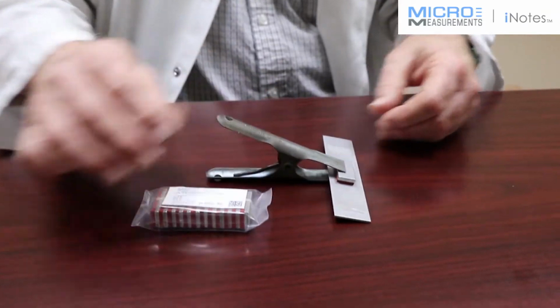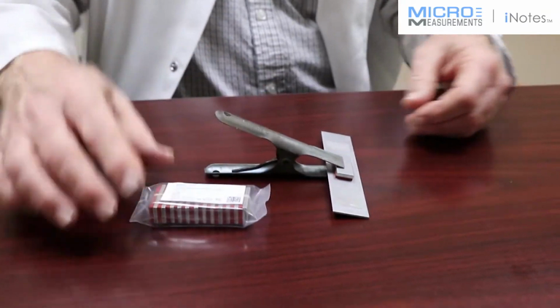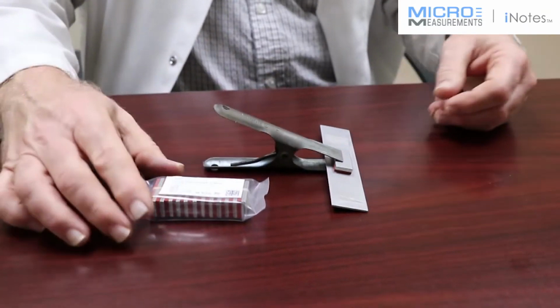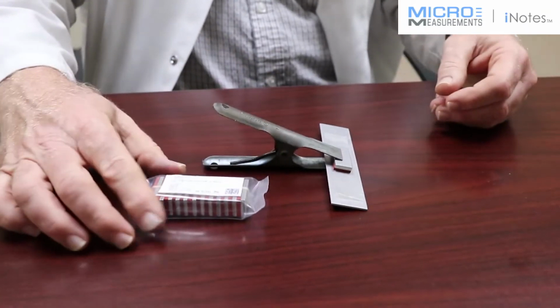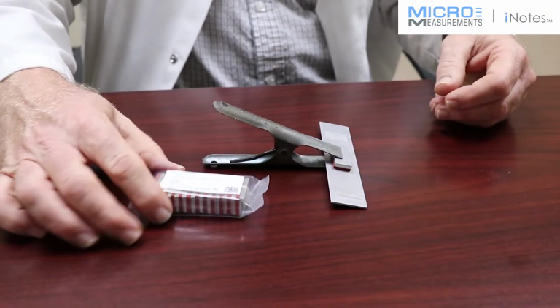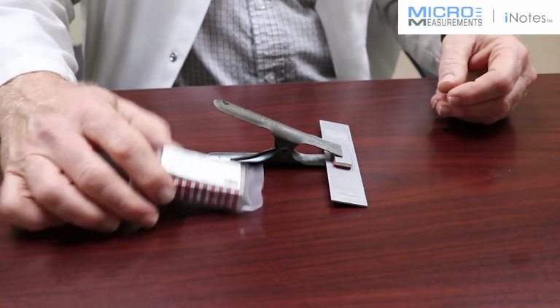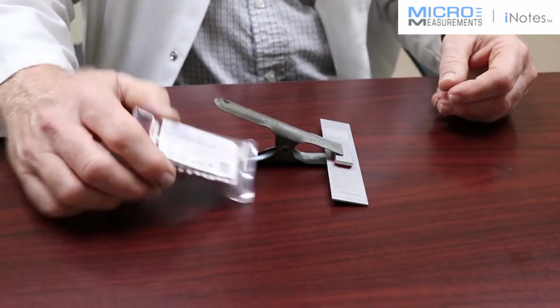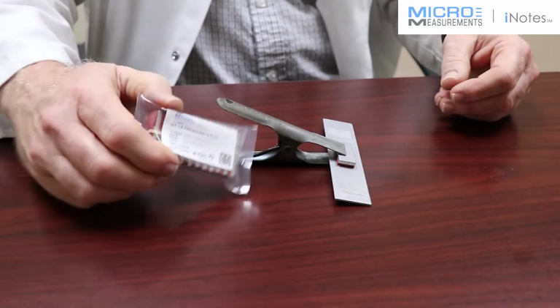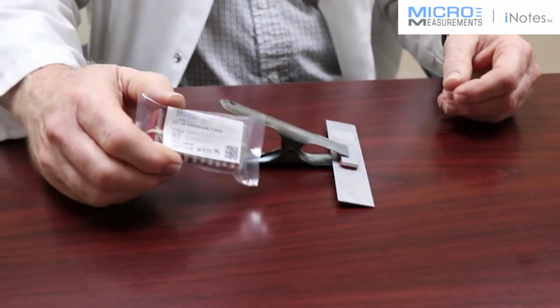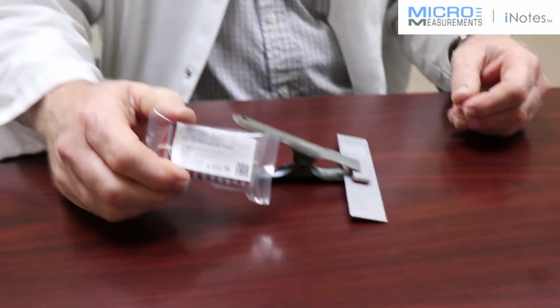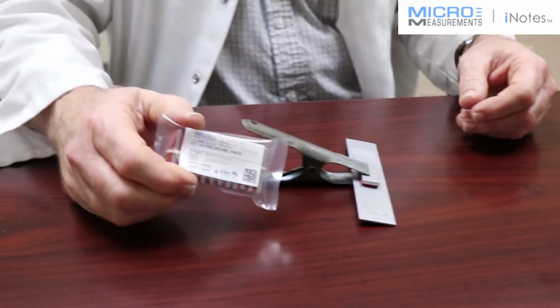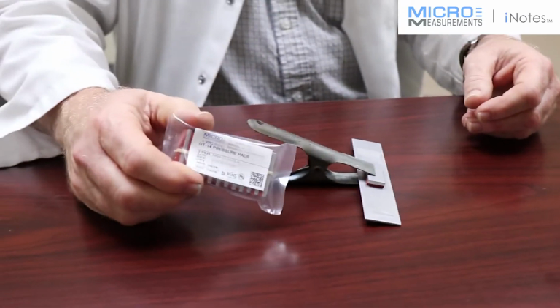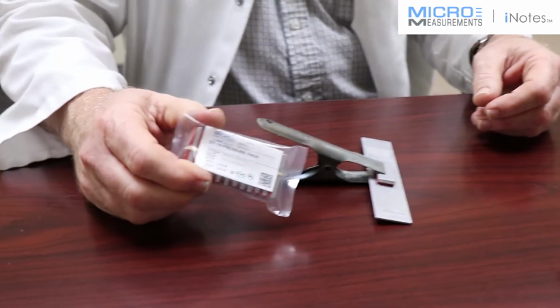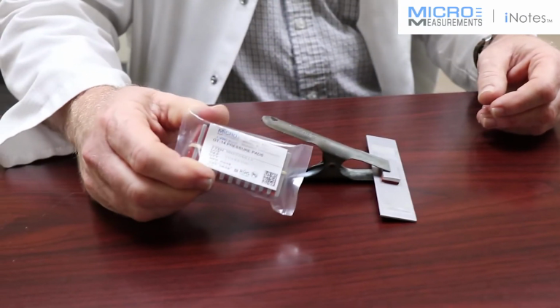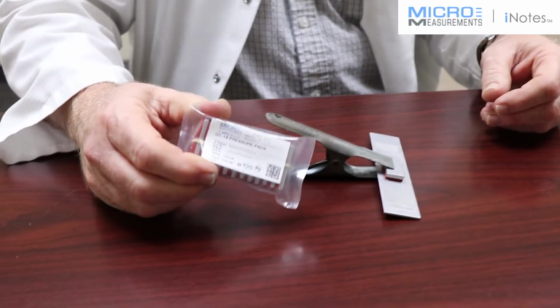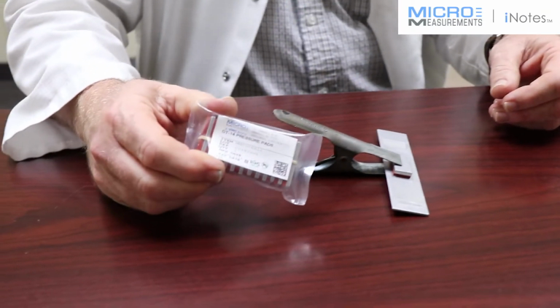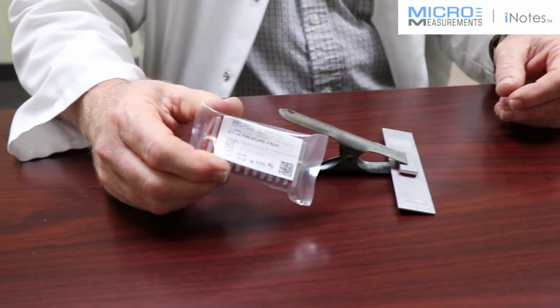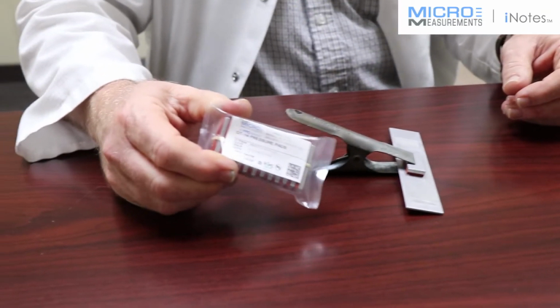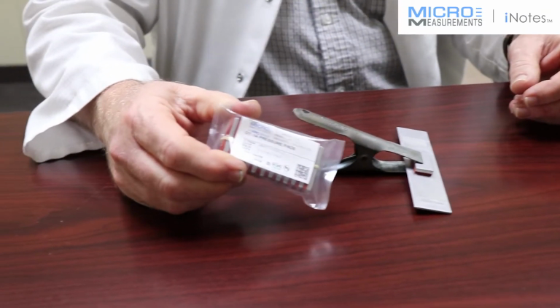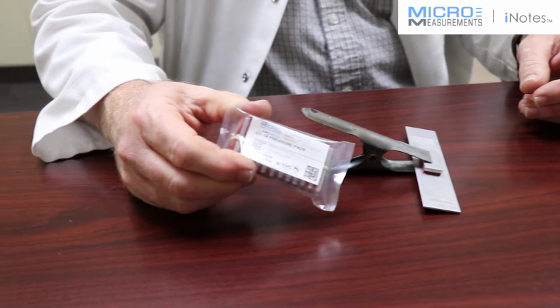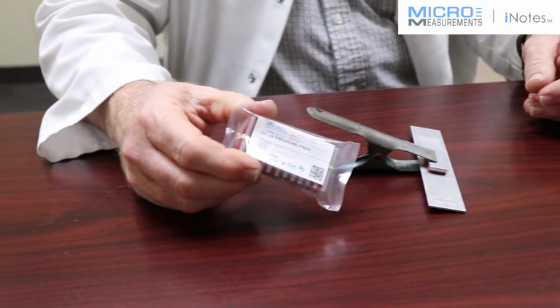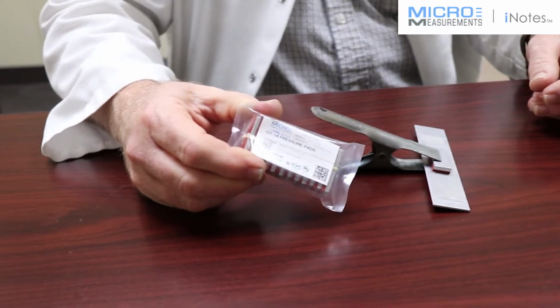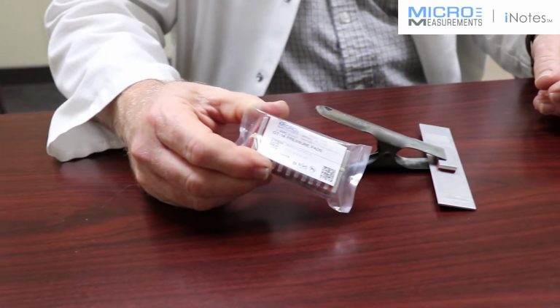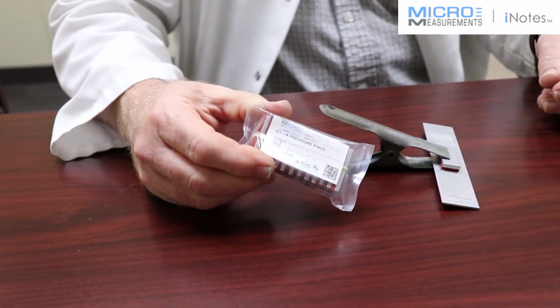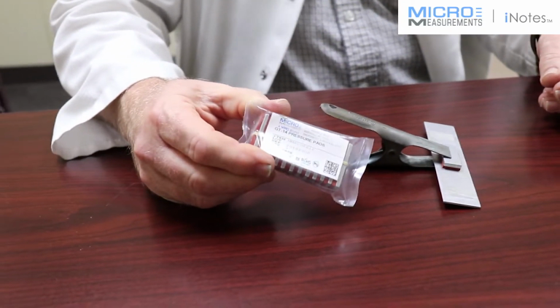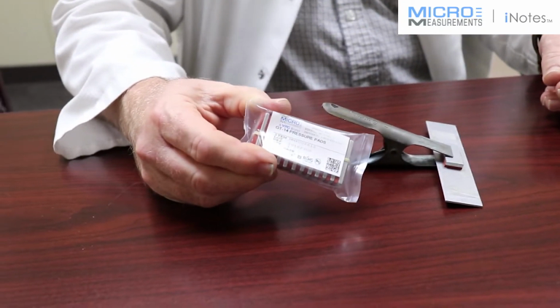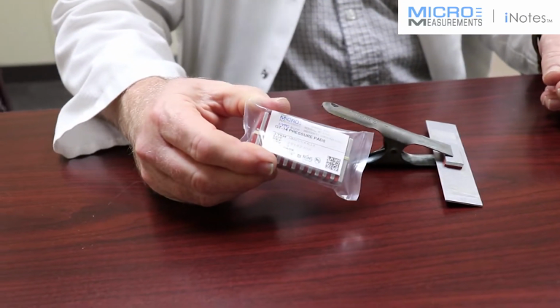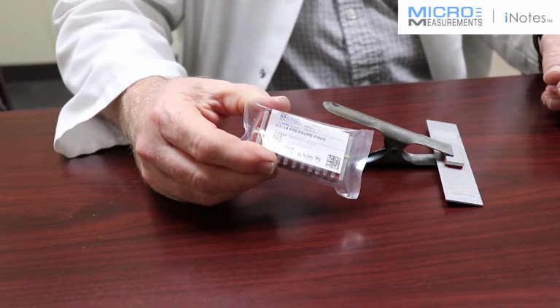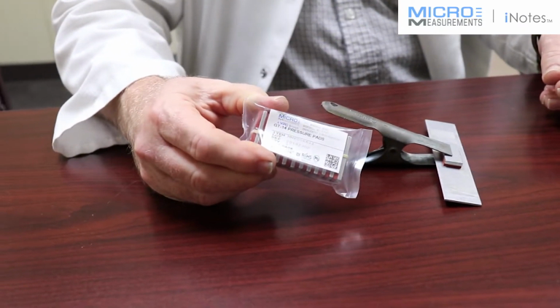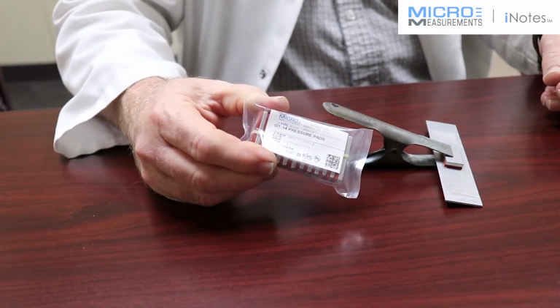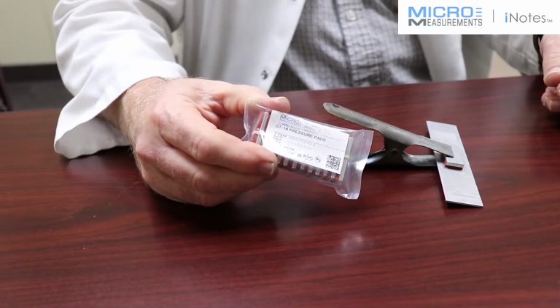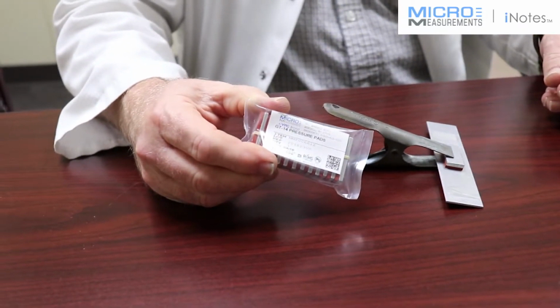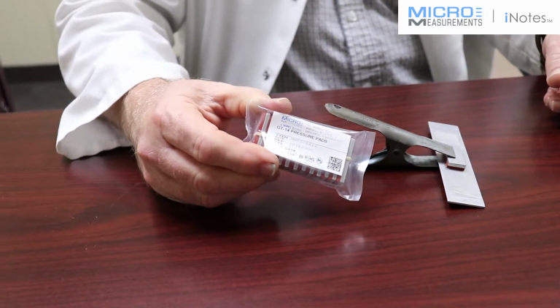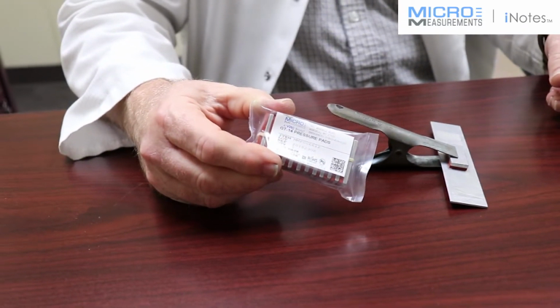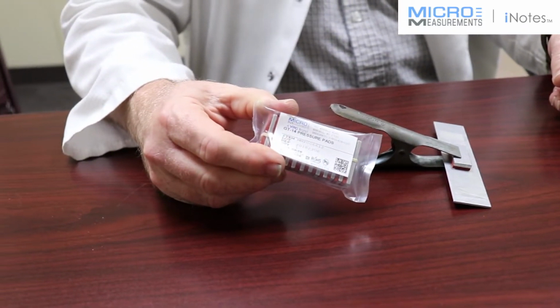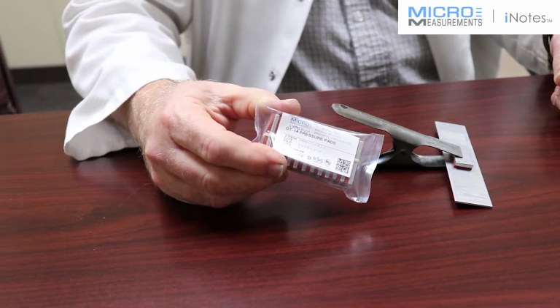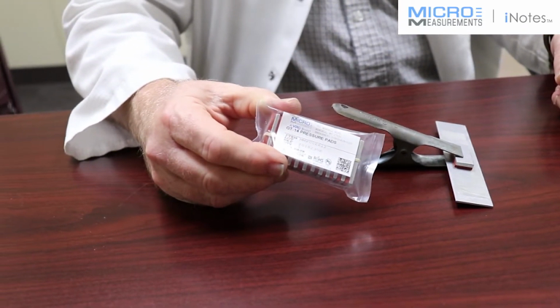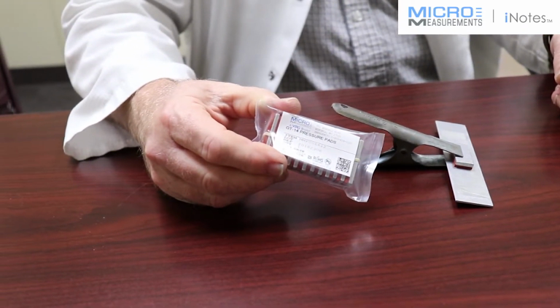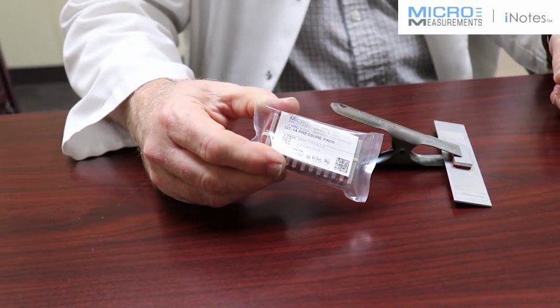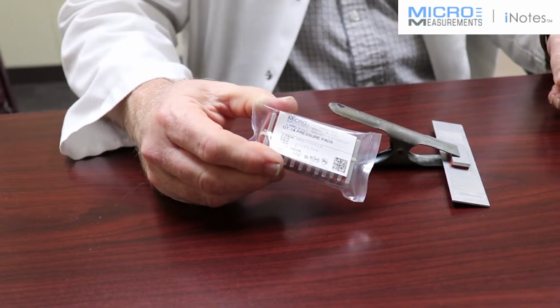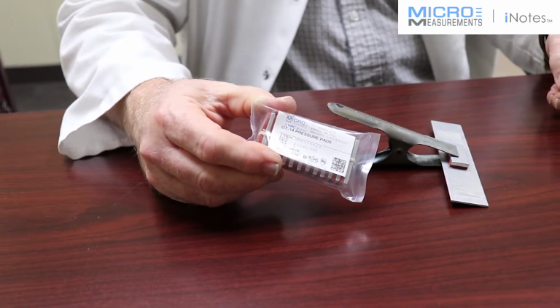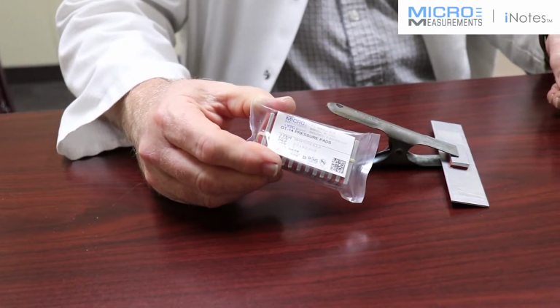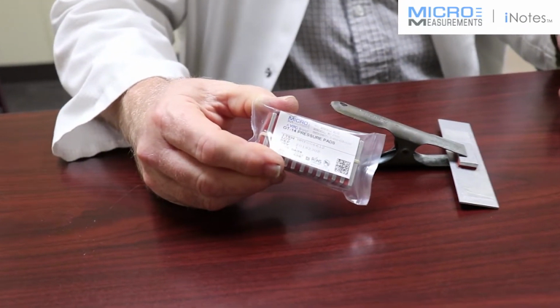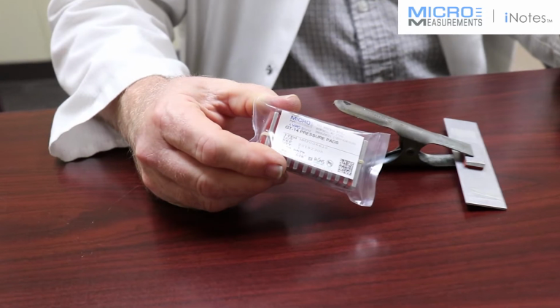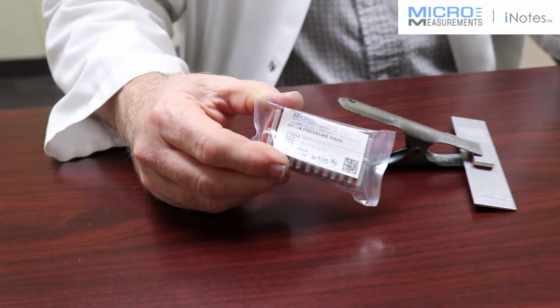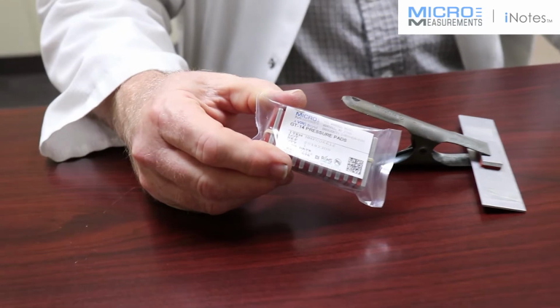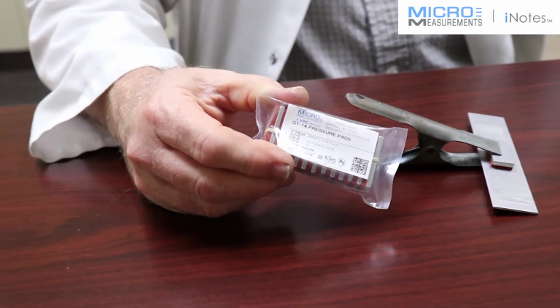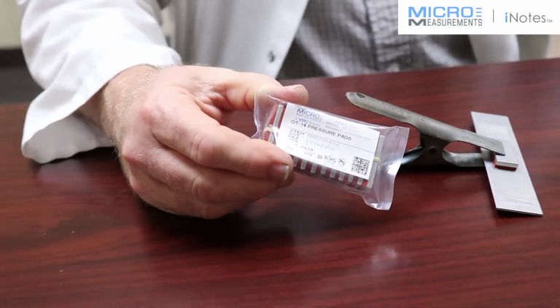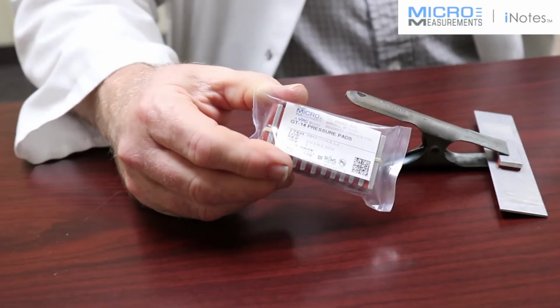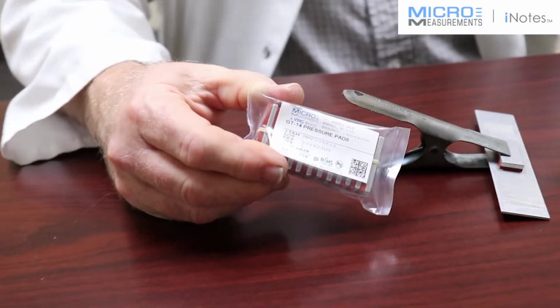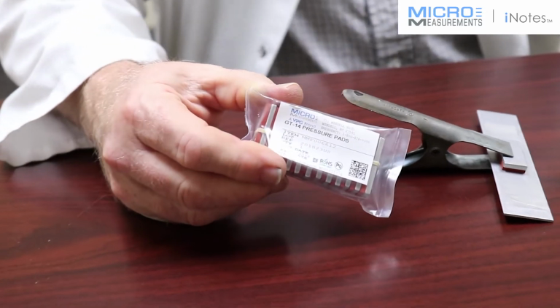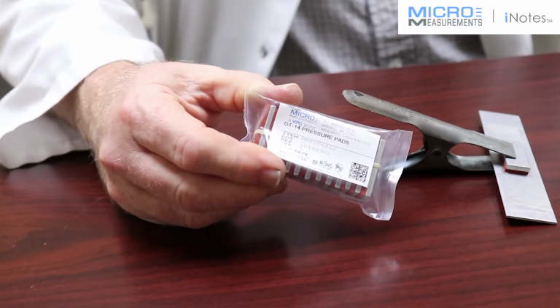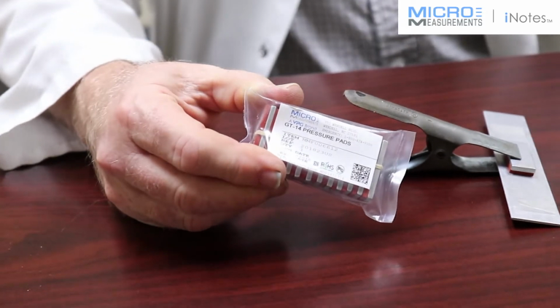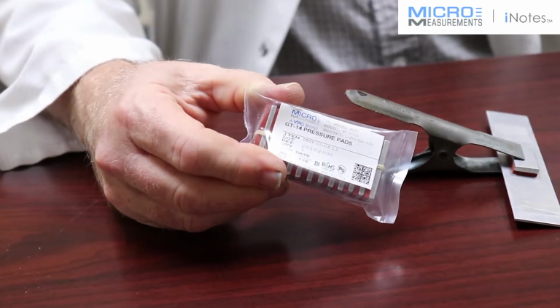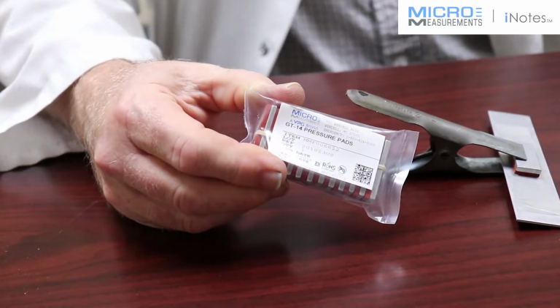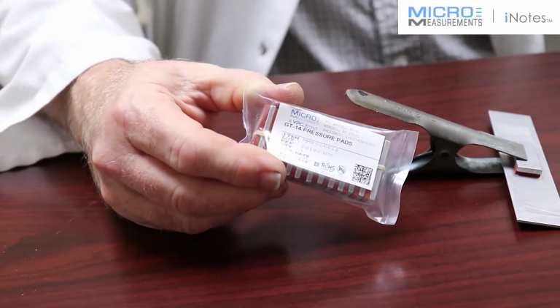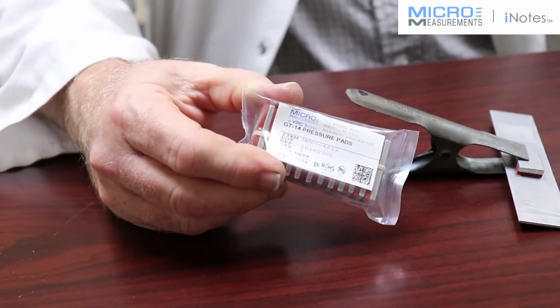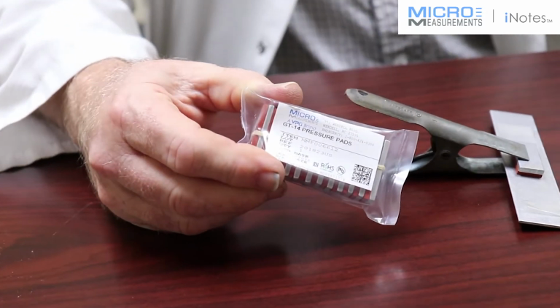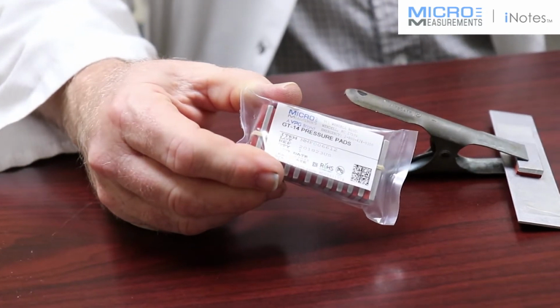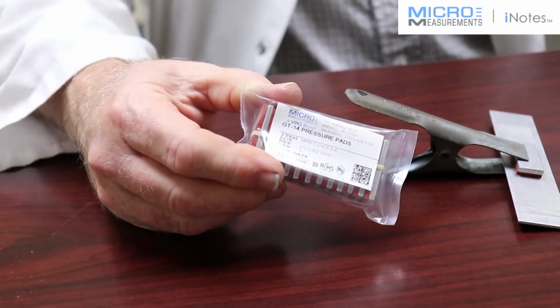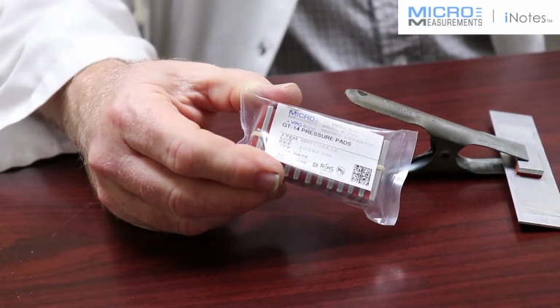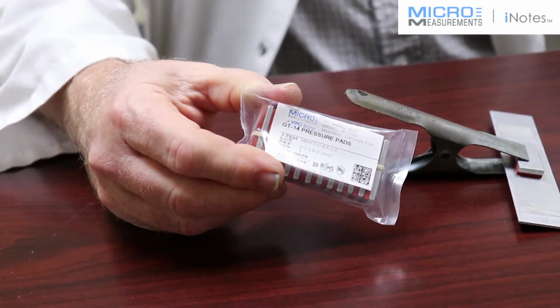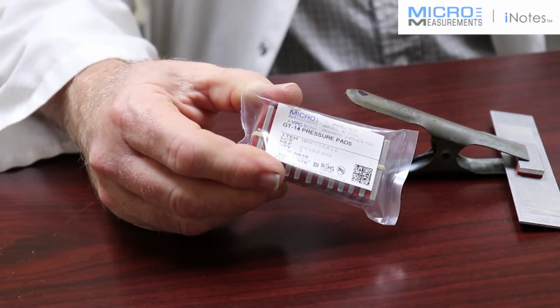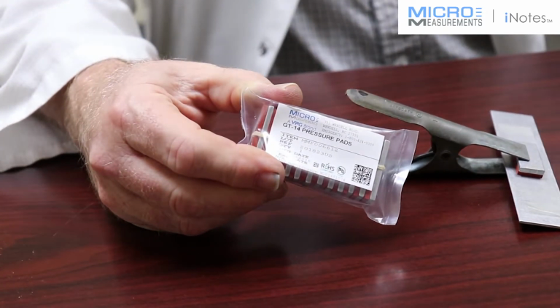So here's our GT14, an accessory item if you want to have pre-cut silicone gun pads and aluminum backing plates.